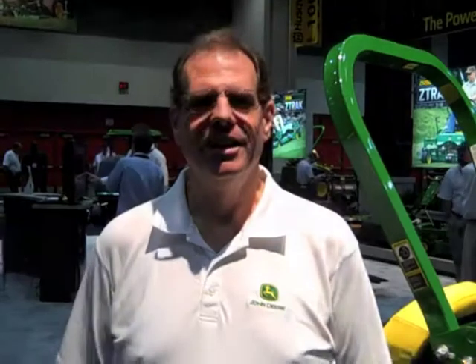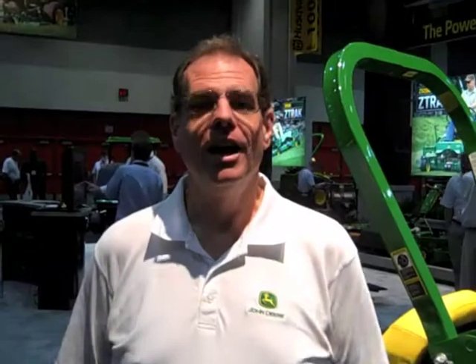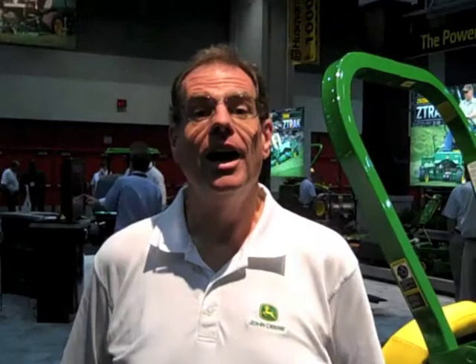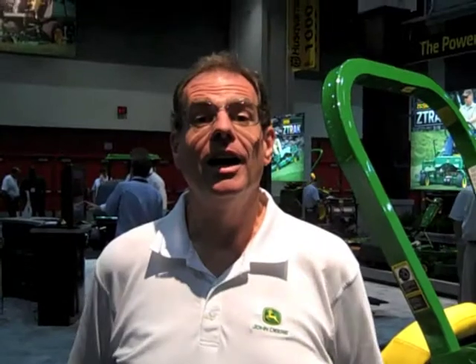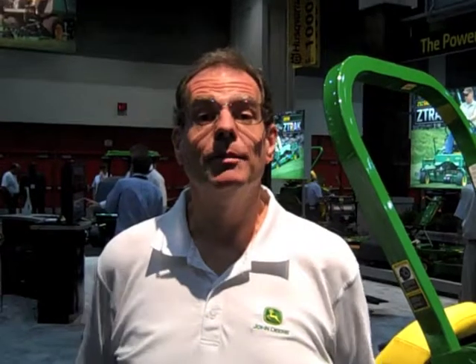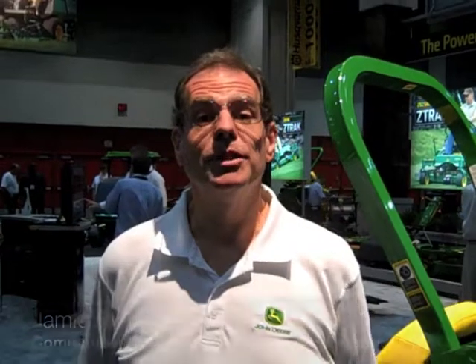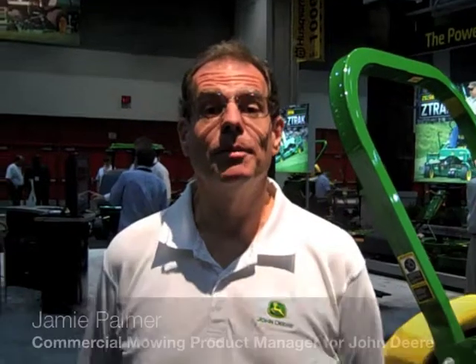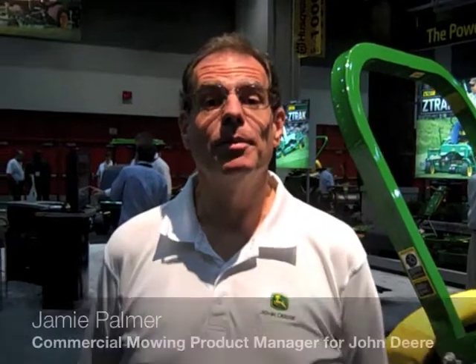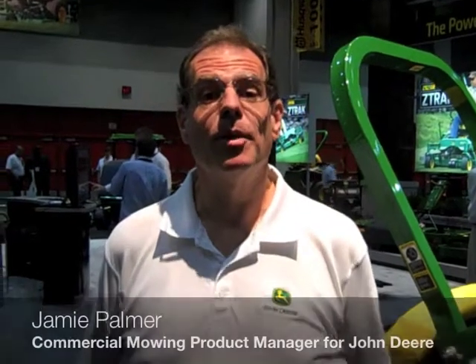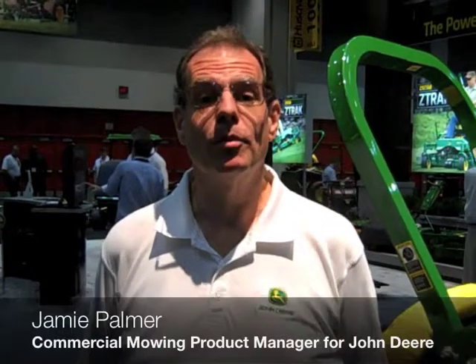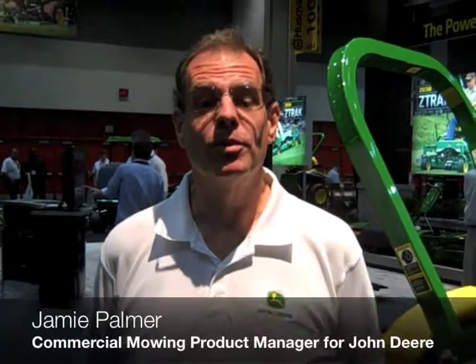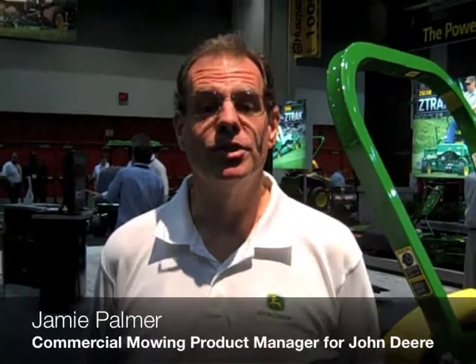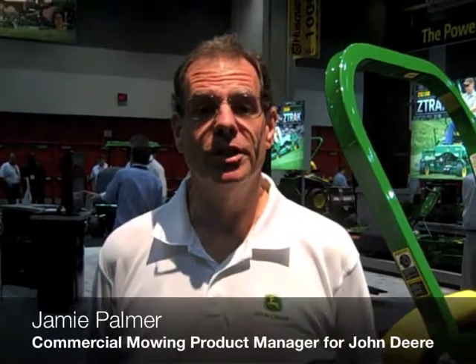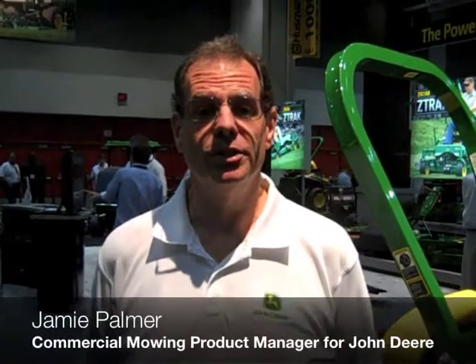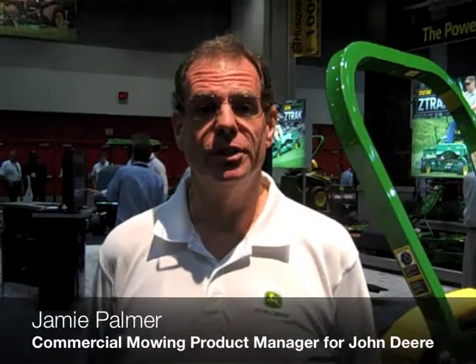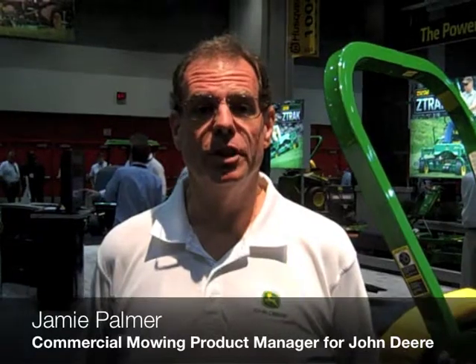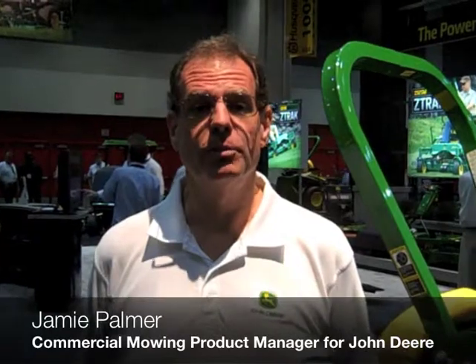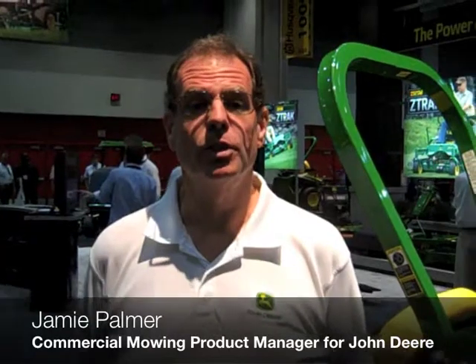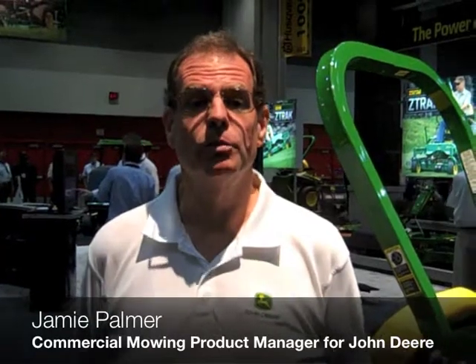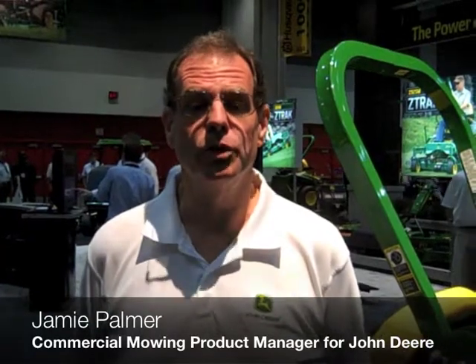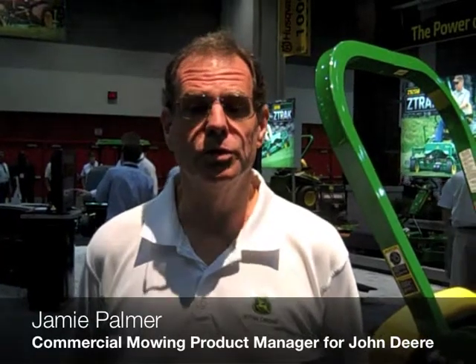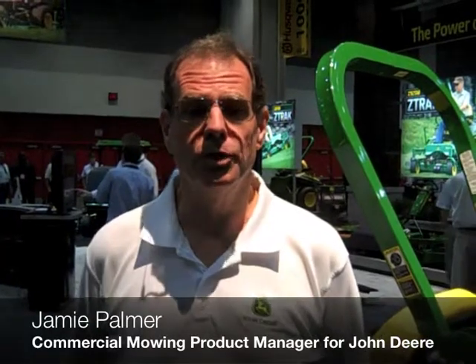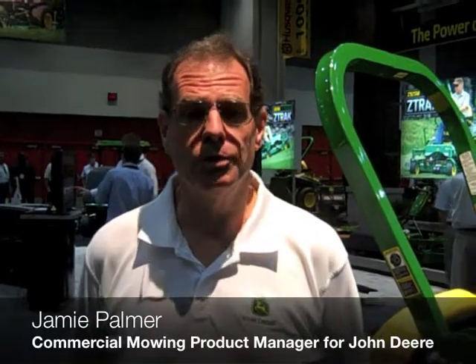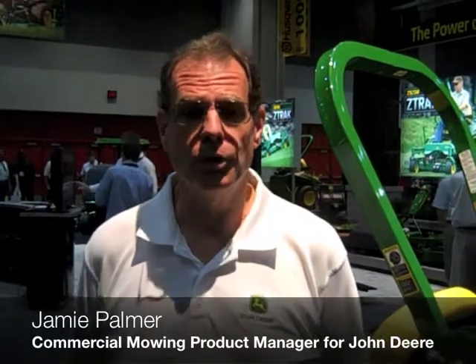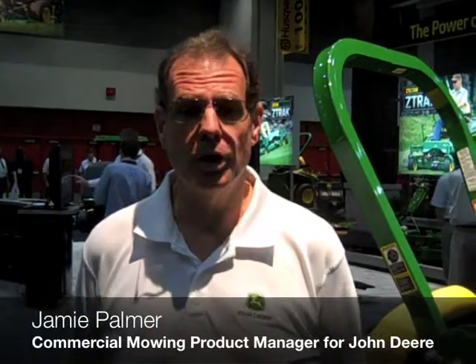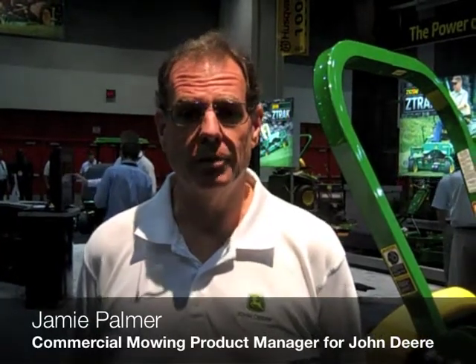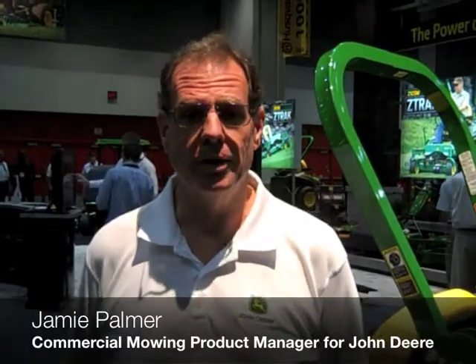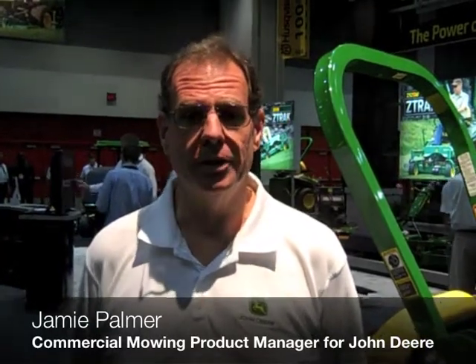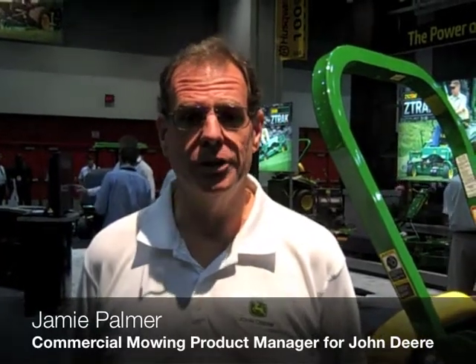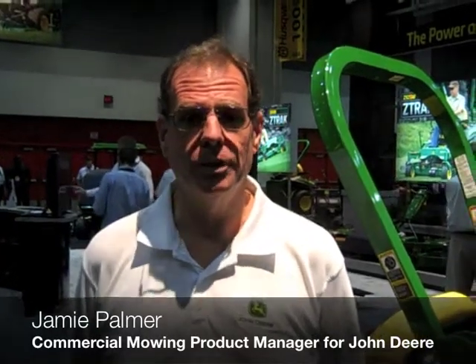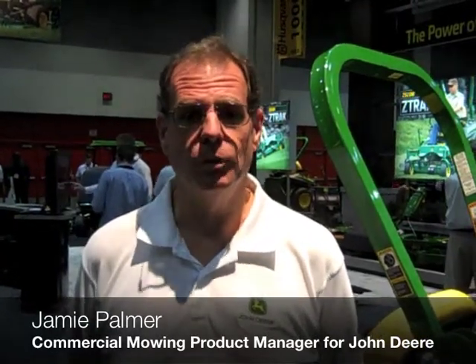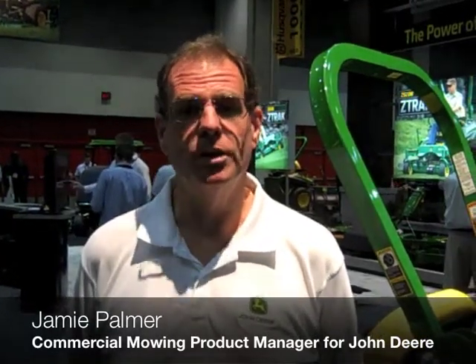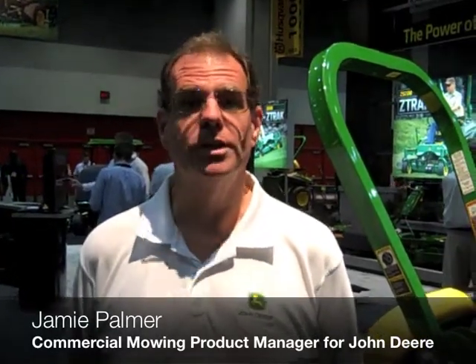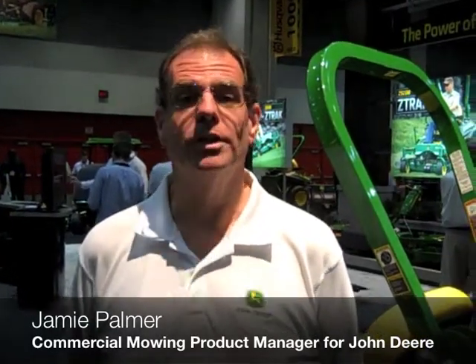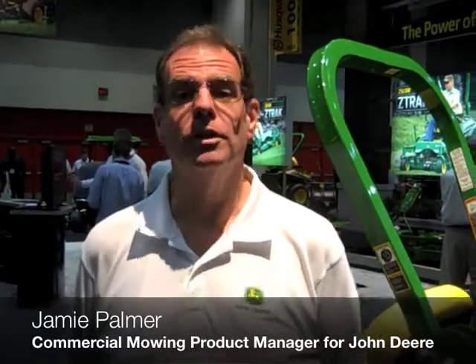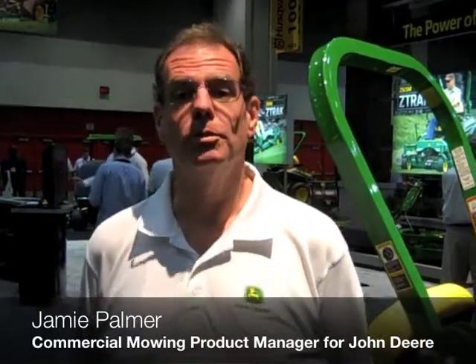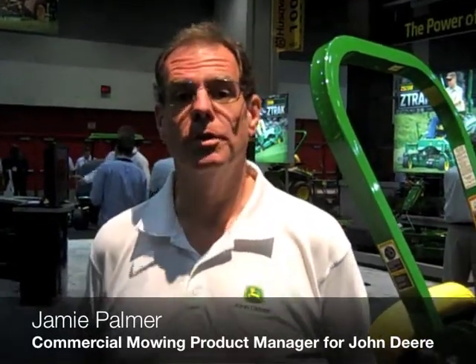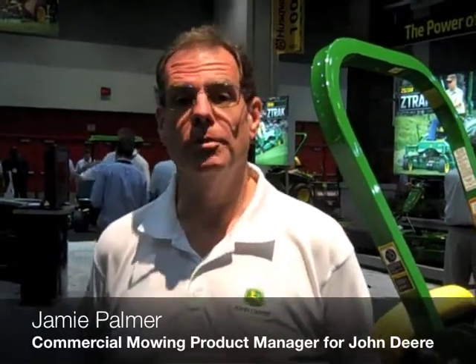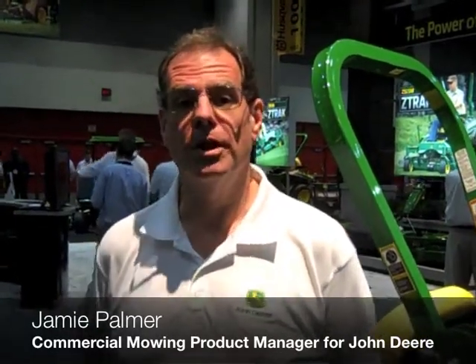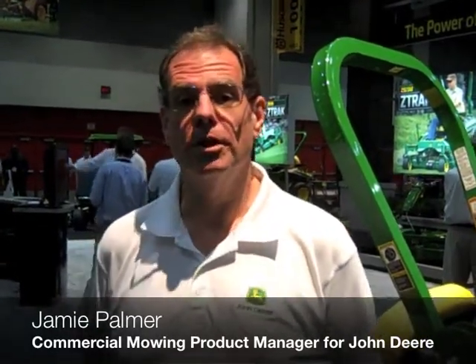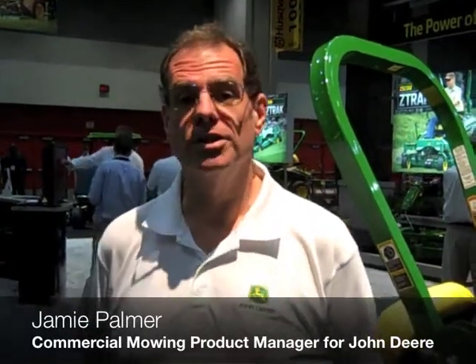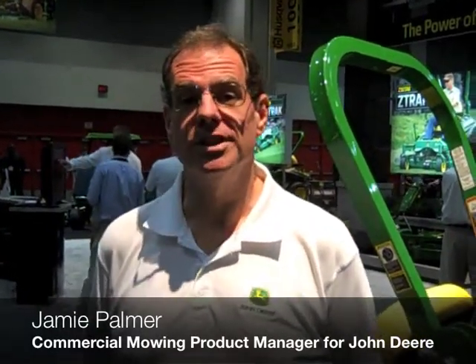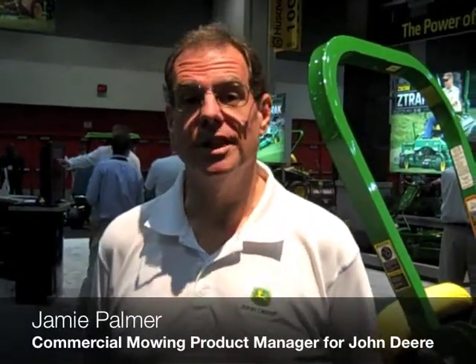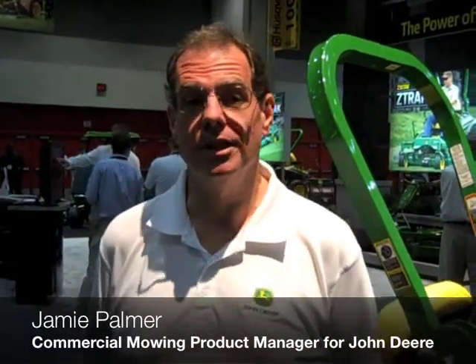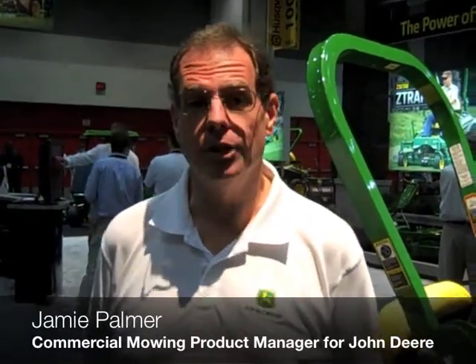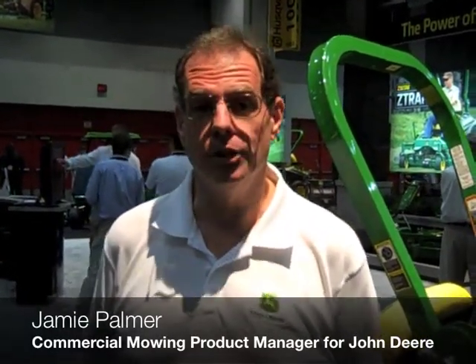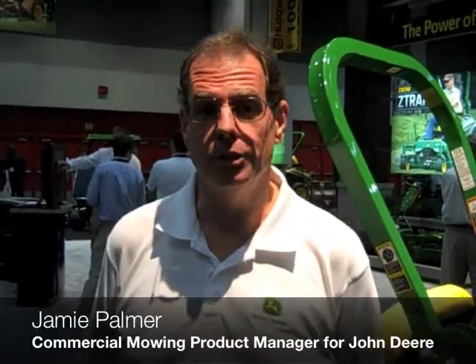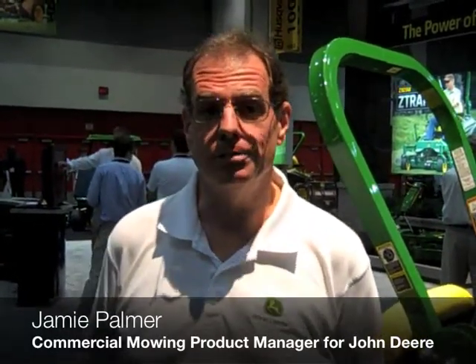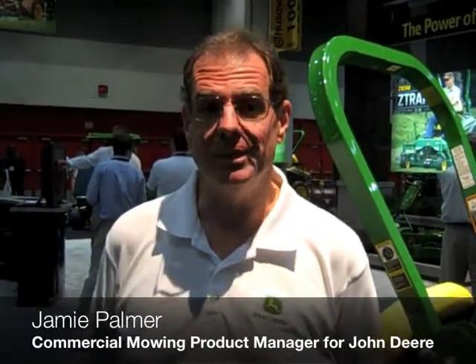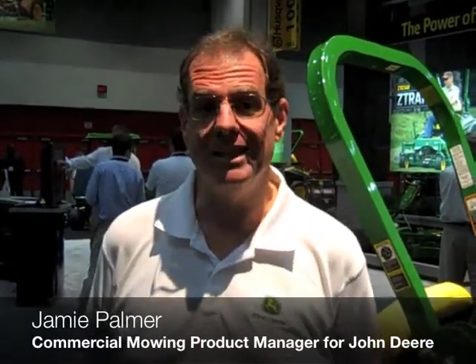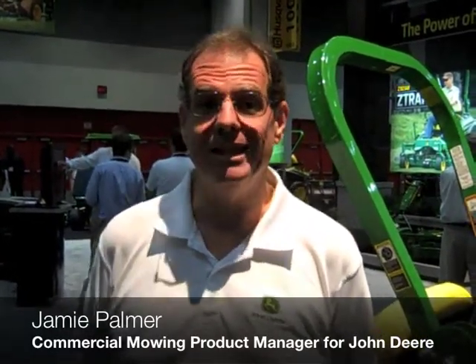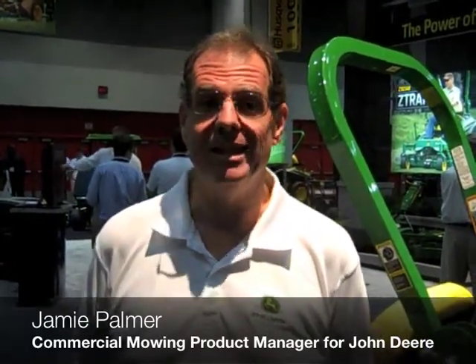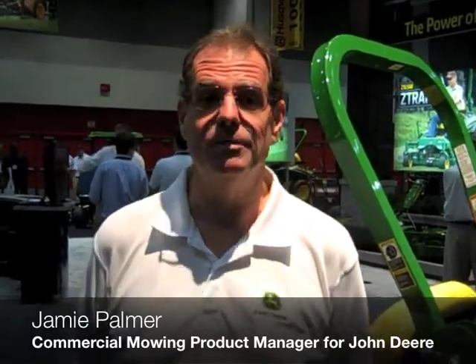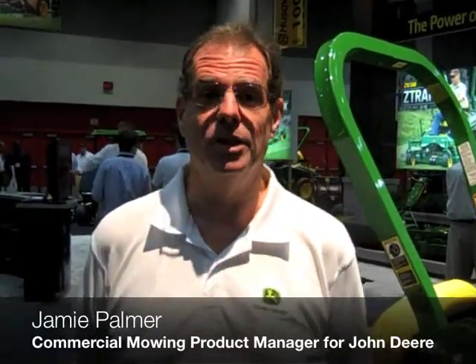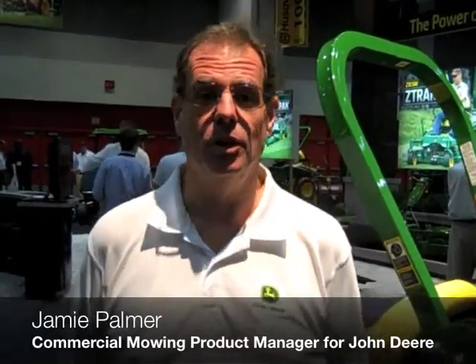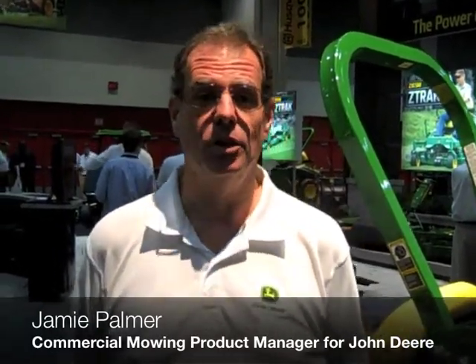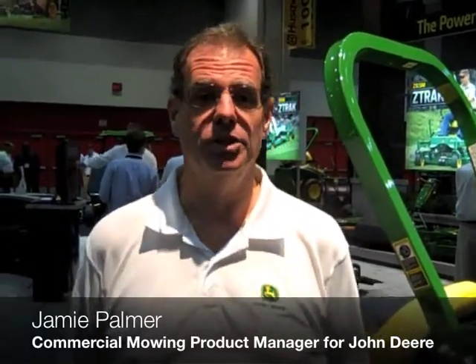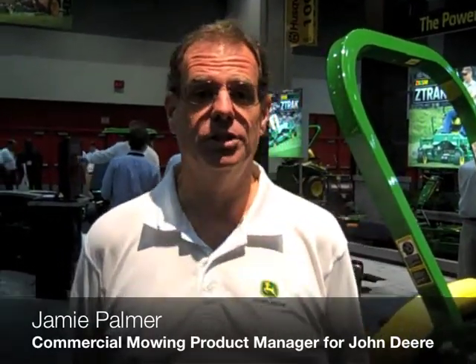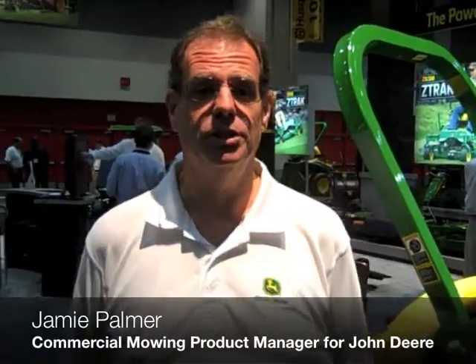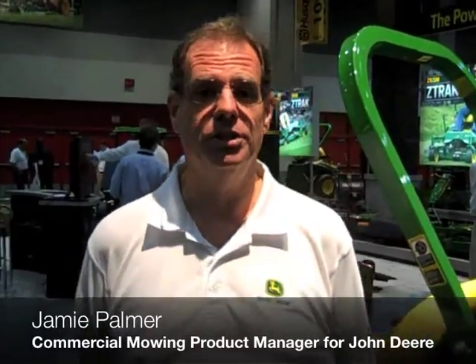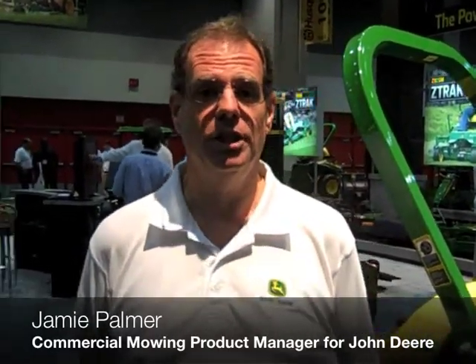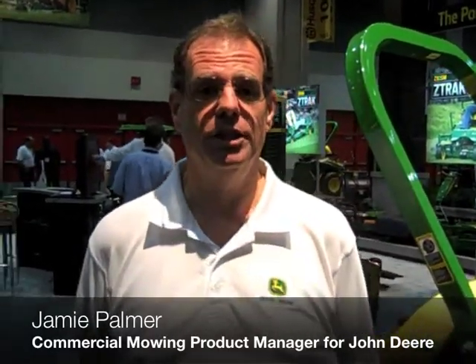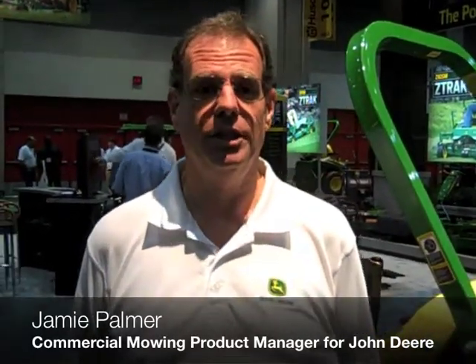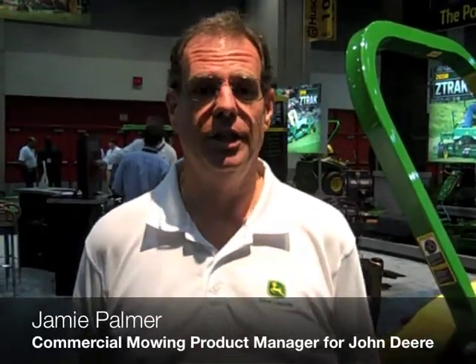Hi, I'm Jamie Palmer with John Deere. I'm a commercial and product manager. I want to tell you a little bit about our Z900 B, M, and R series line today.